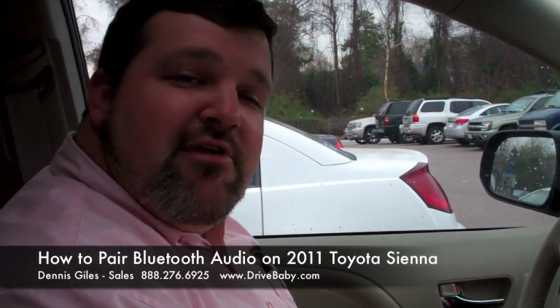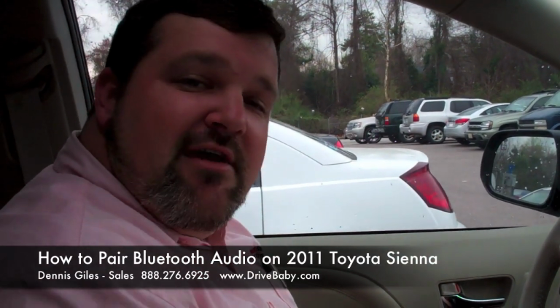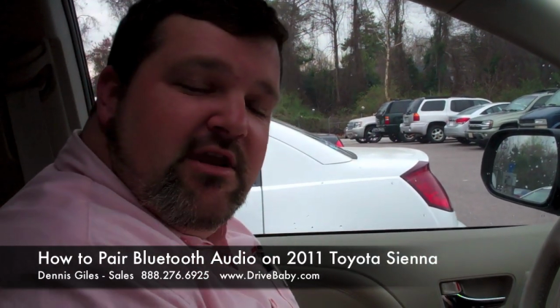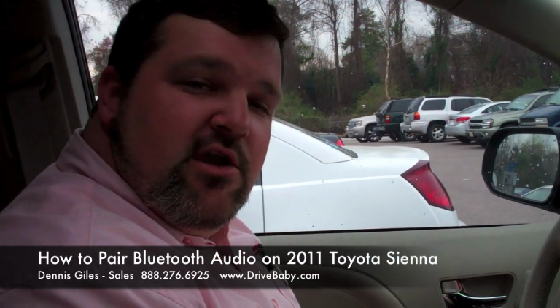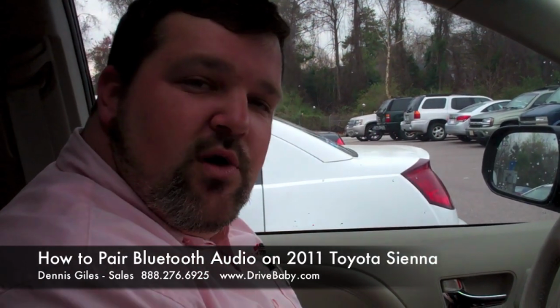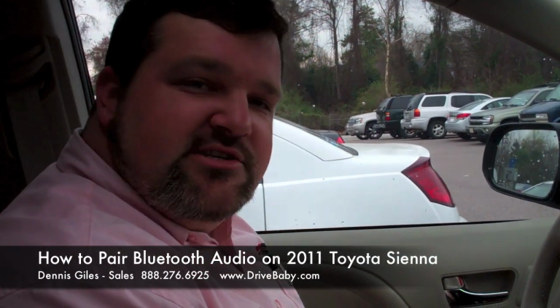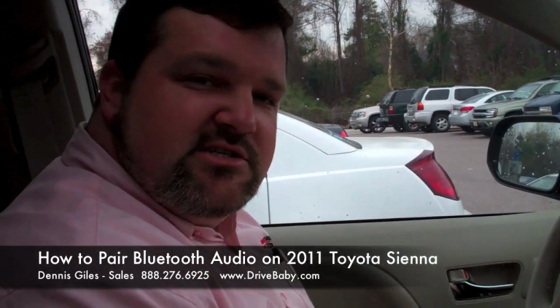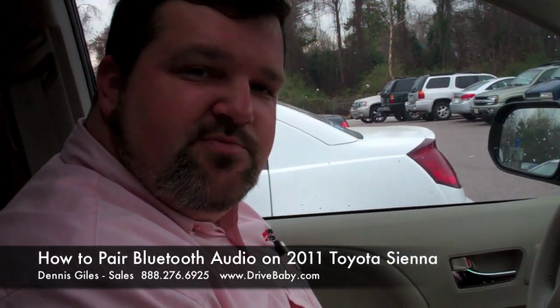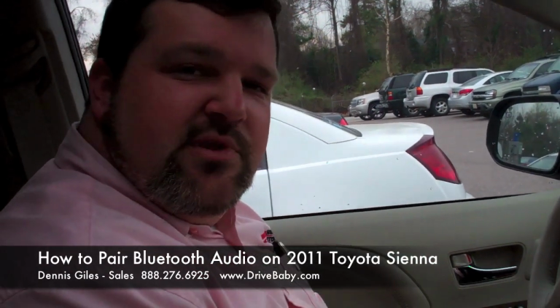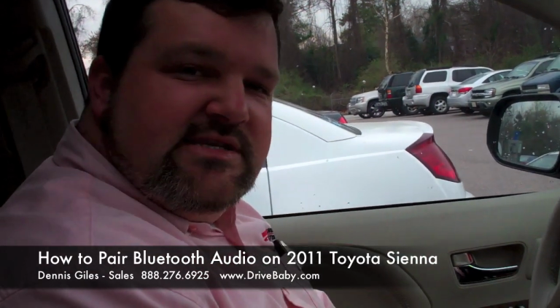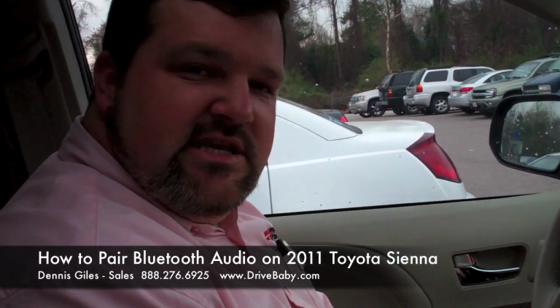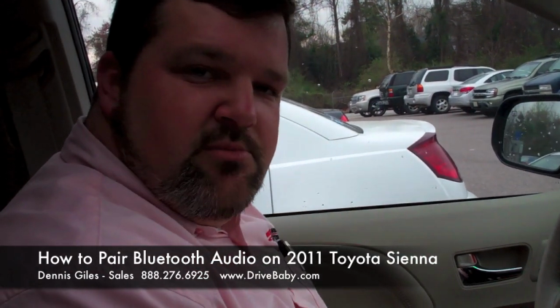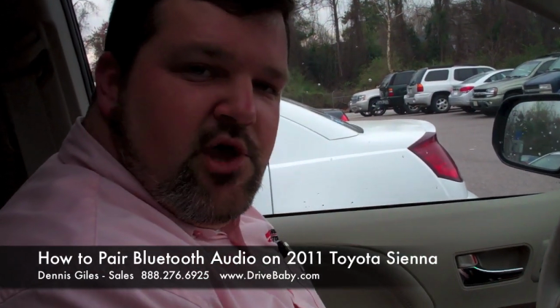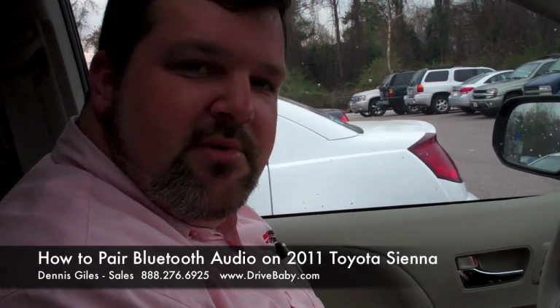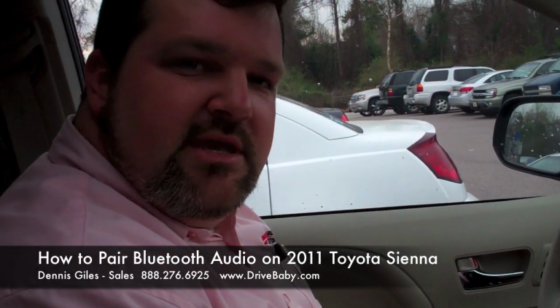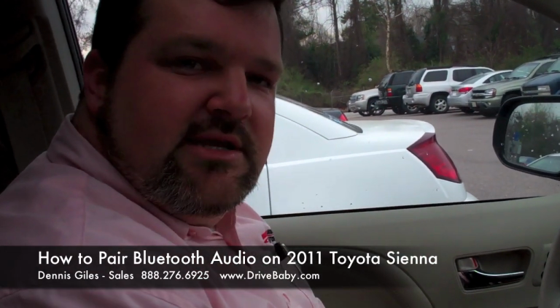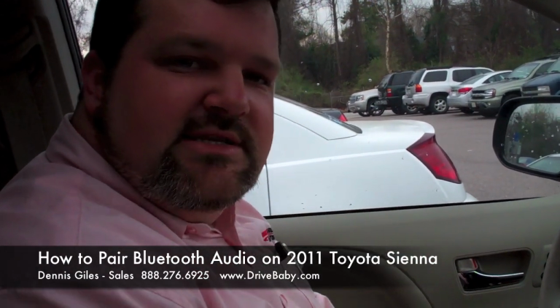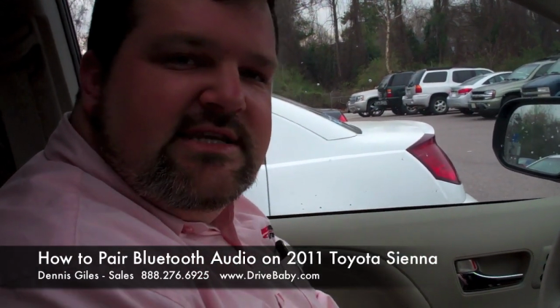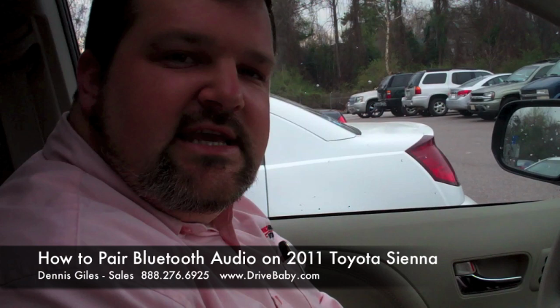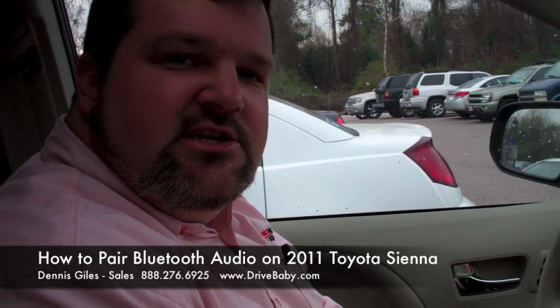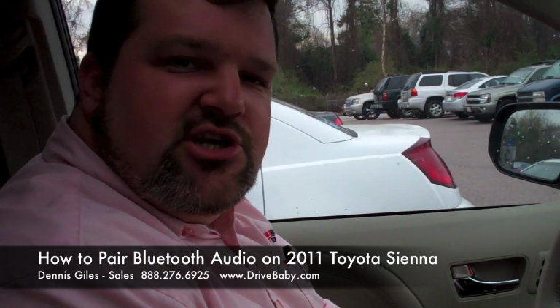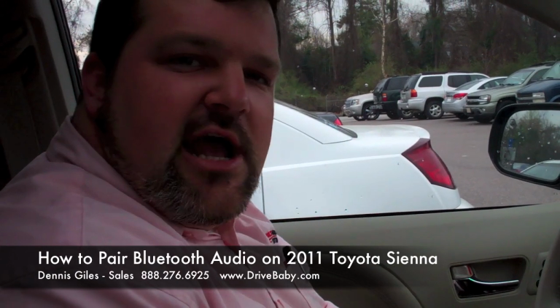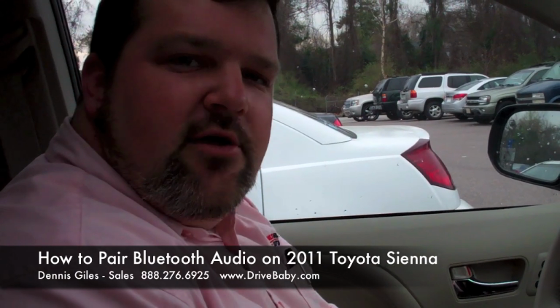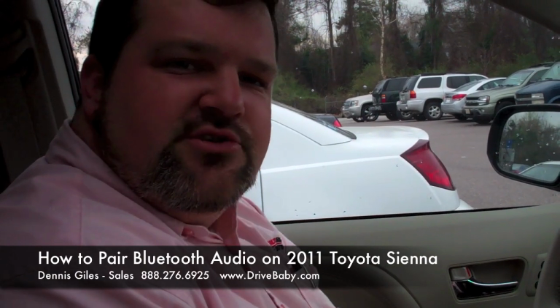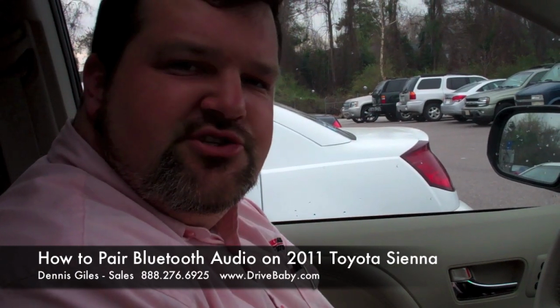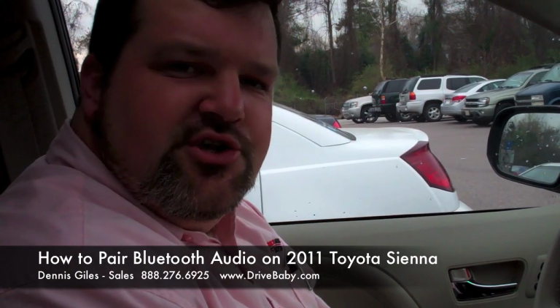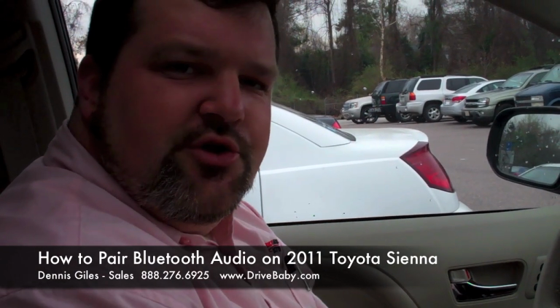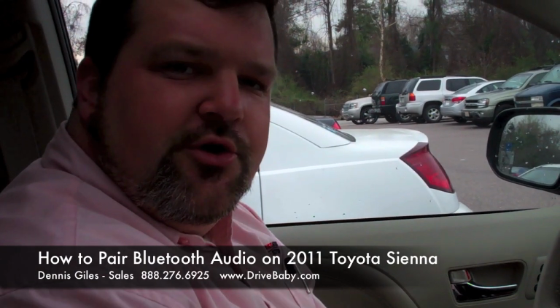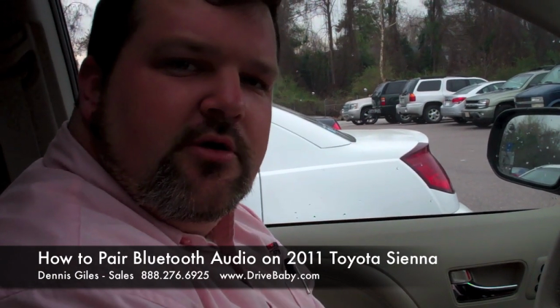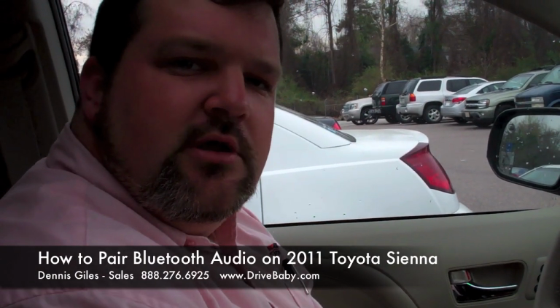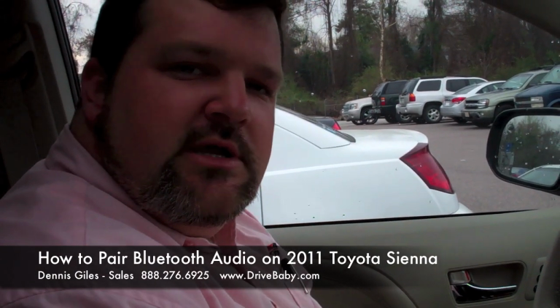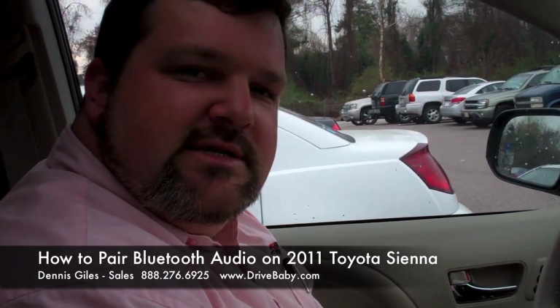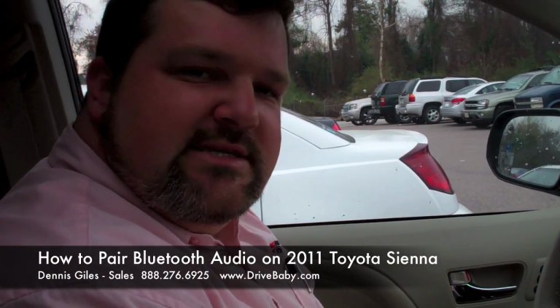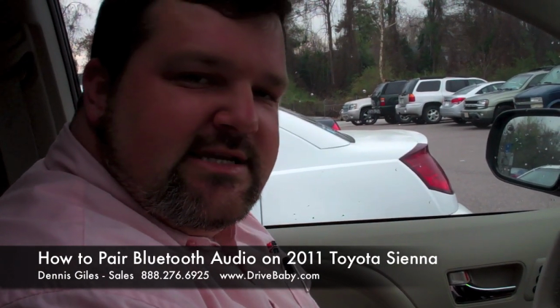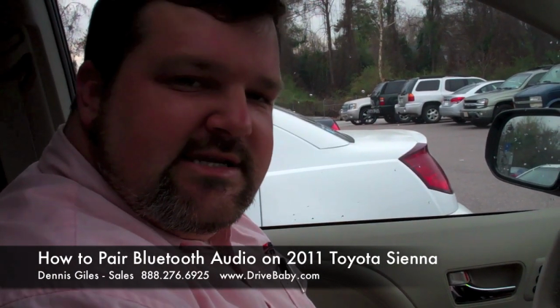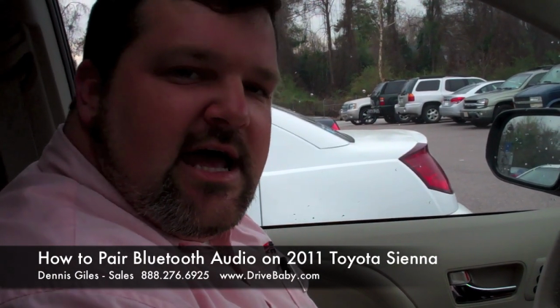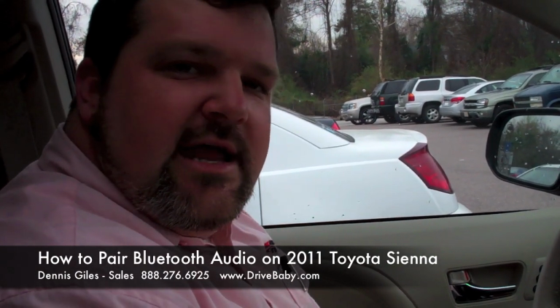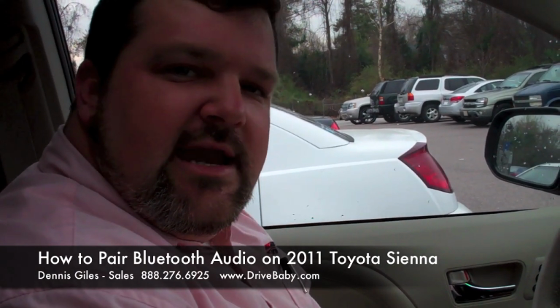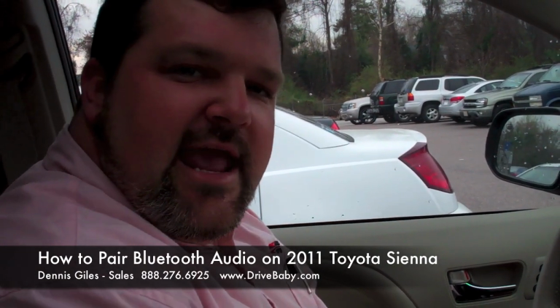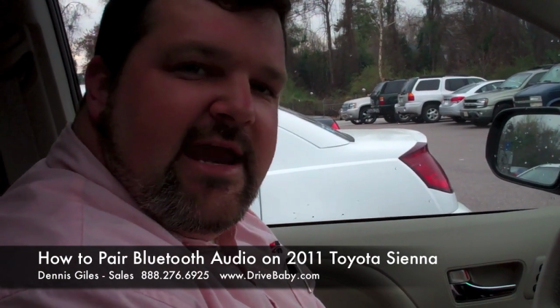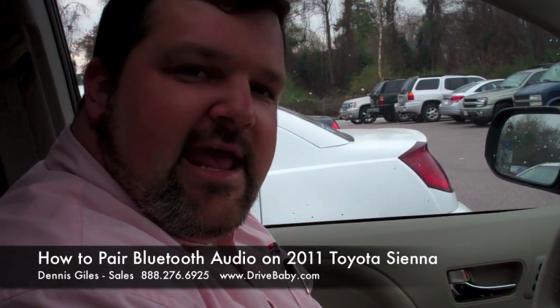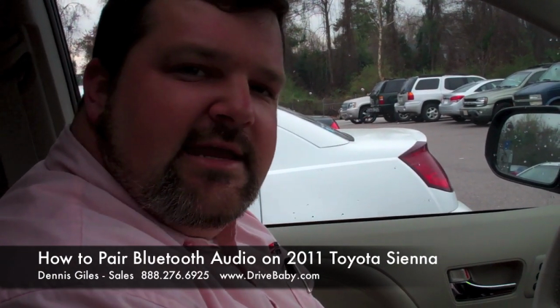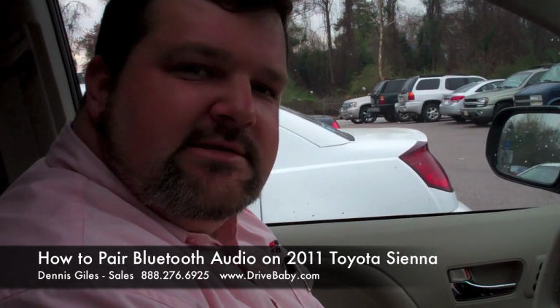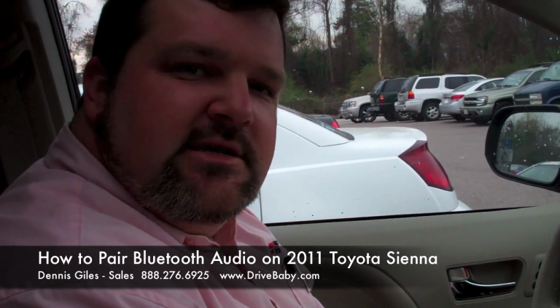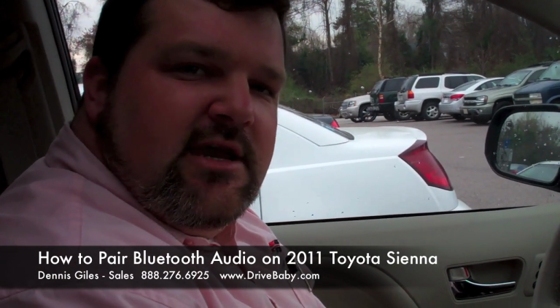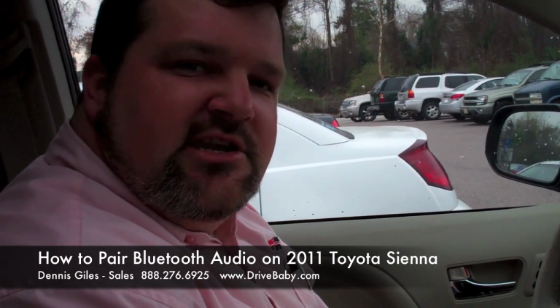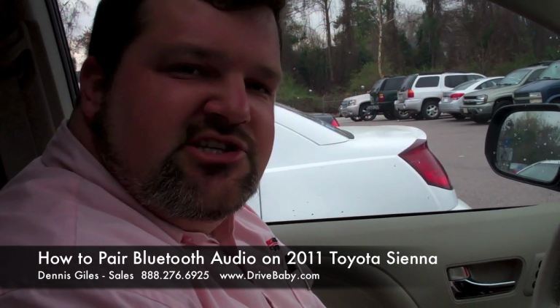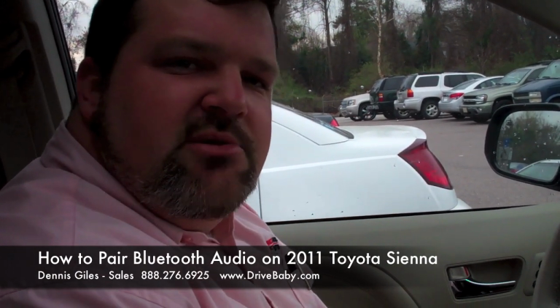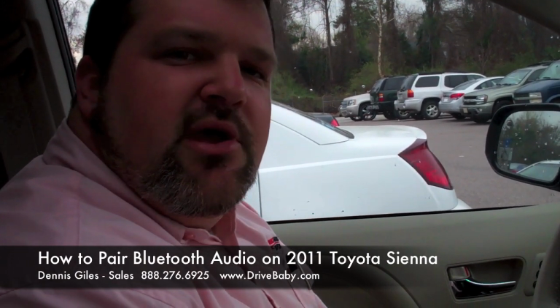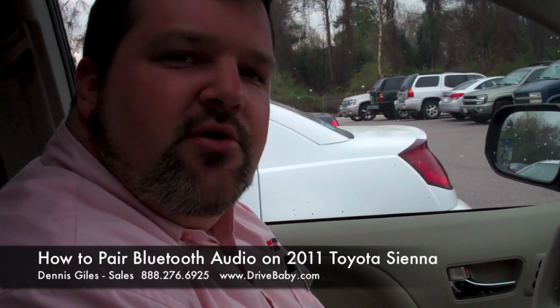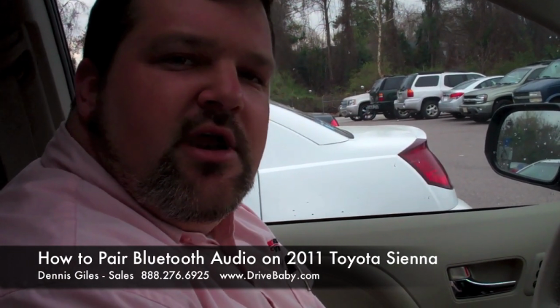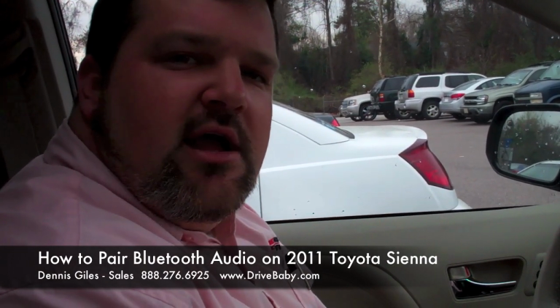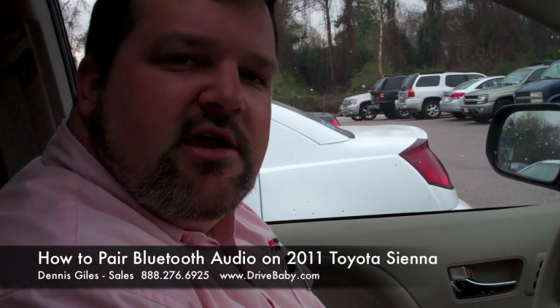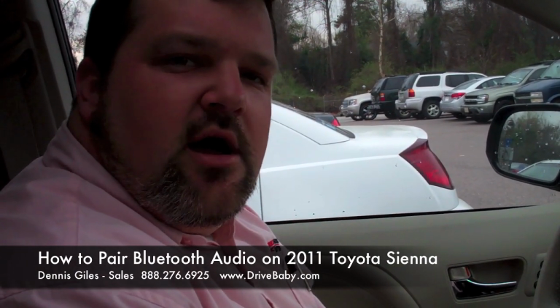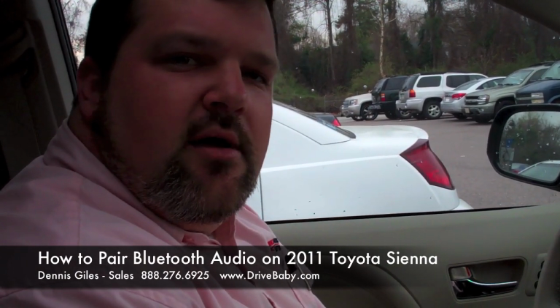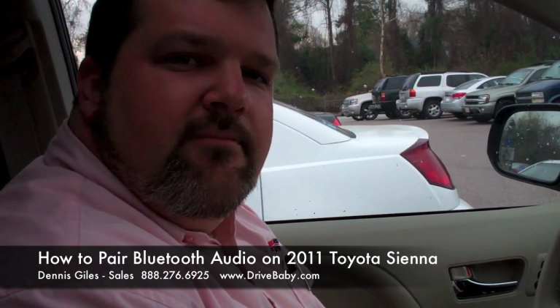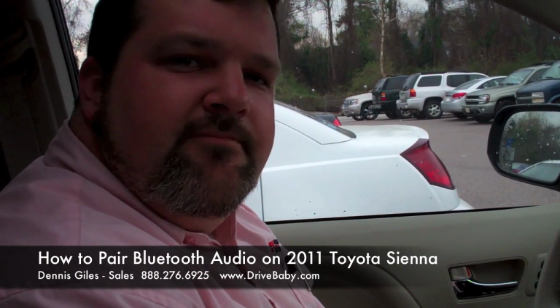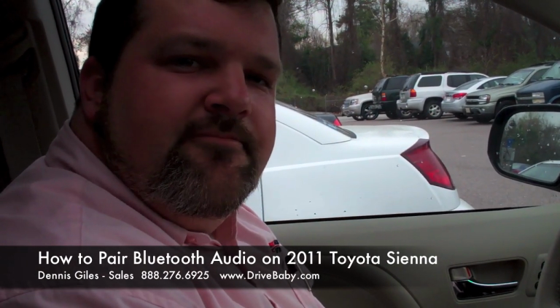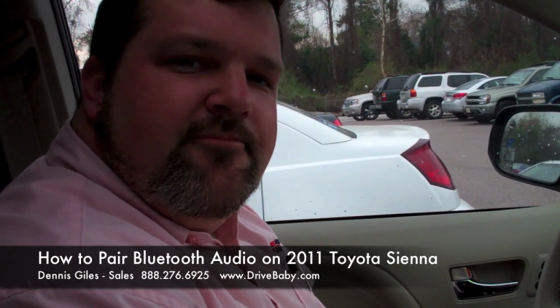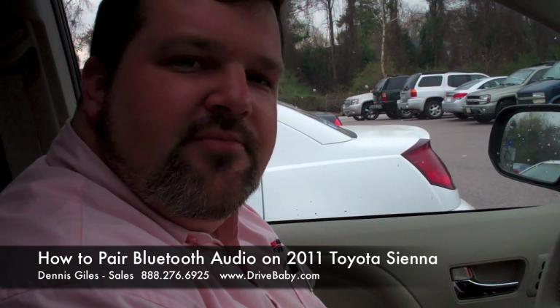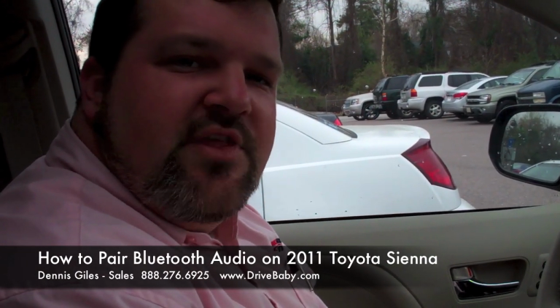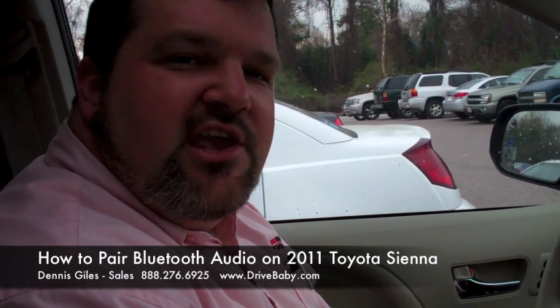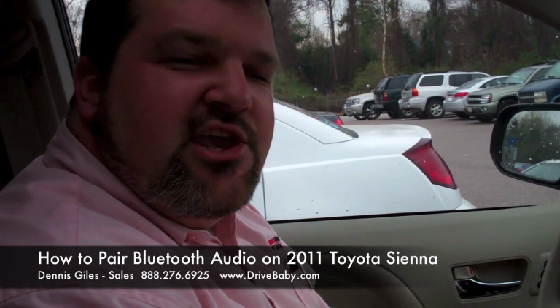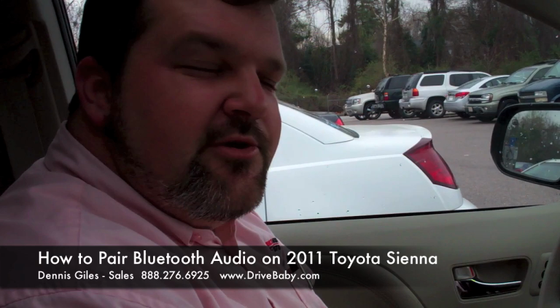If you have any questions, please email me at dgilesjr6988 at gmail.com. Thank you.